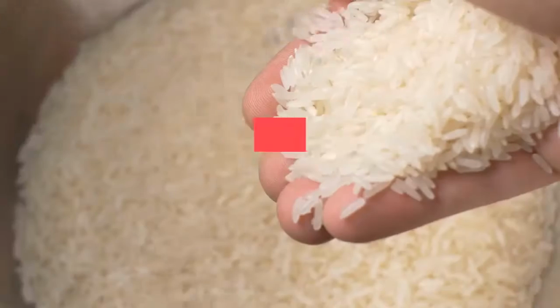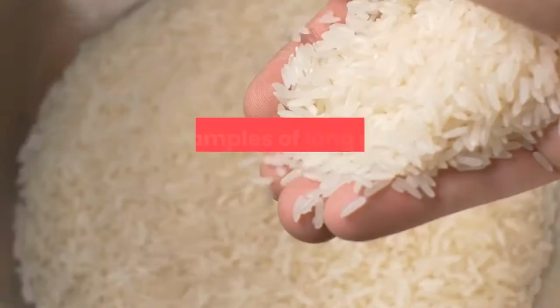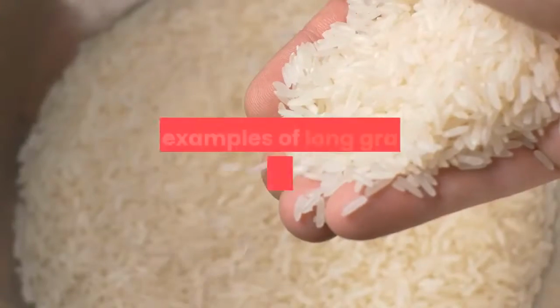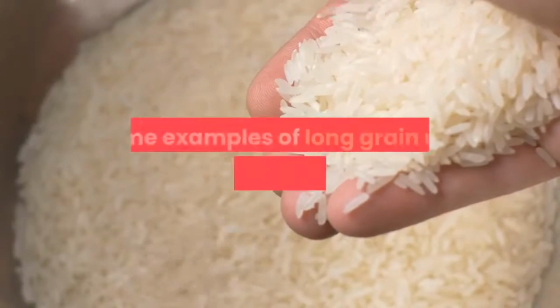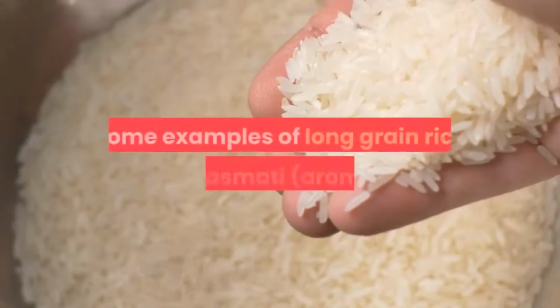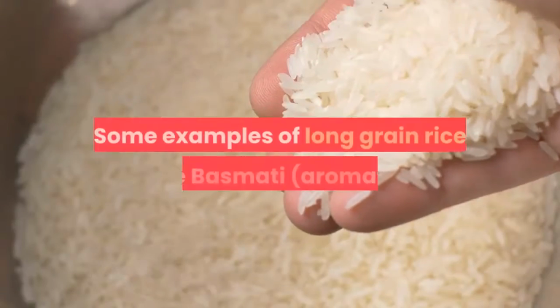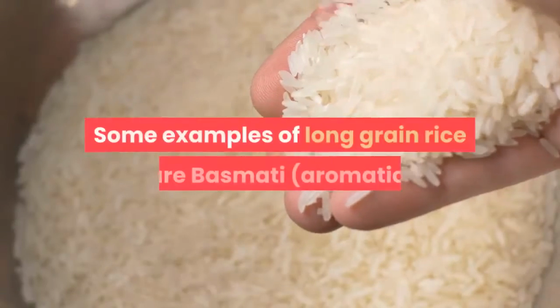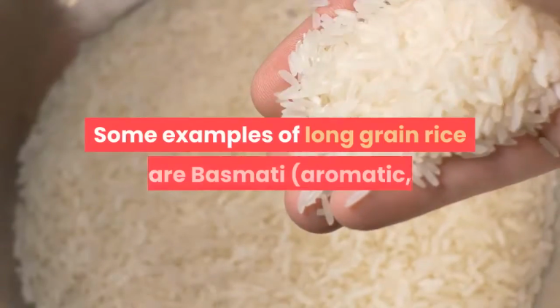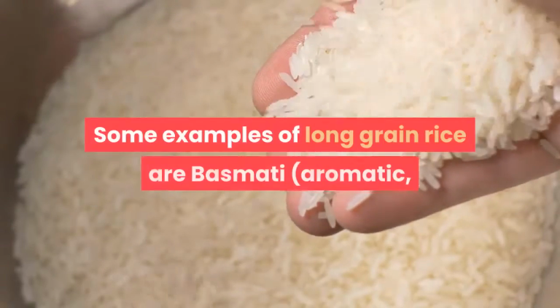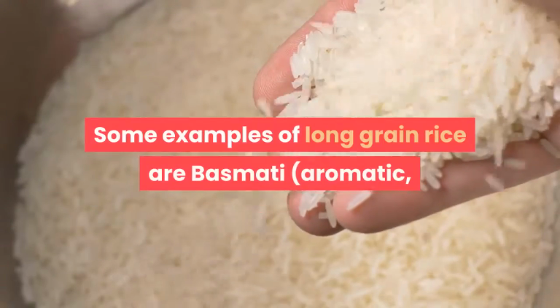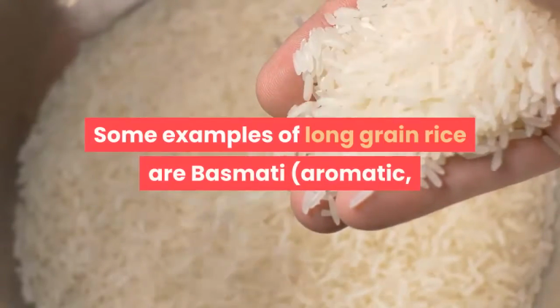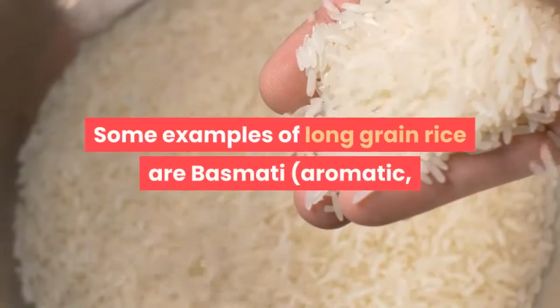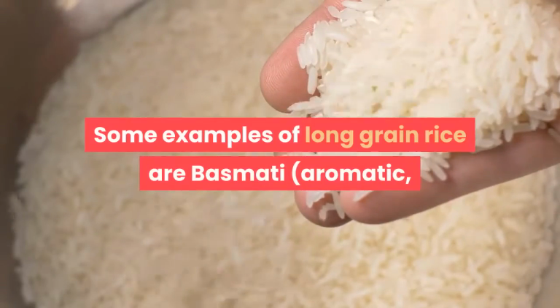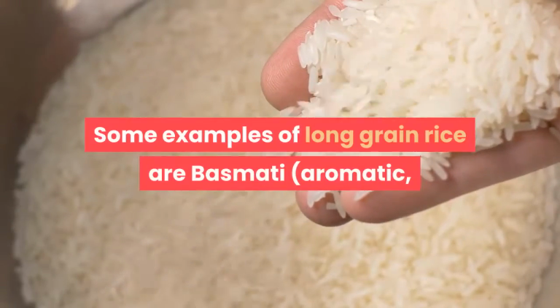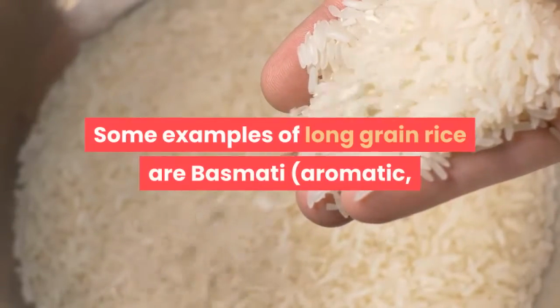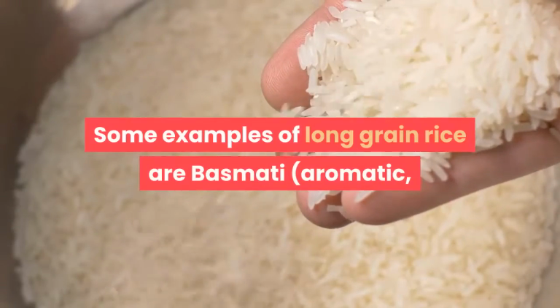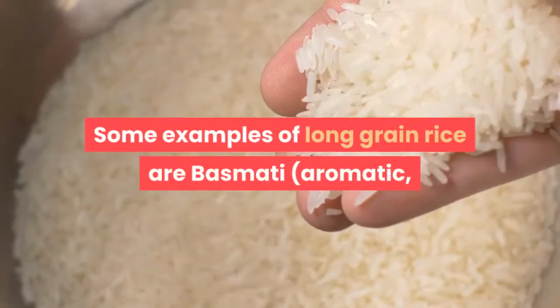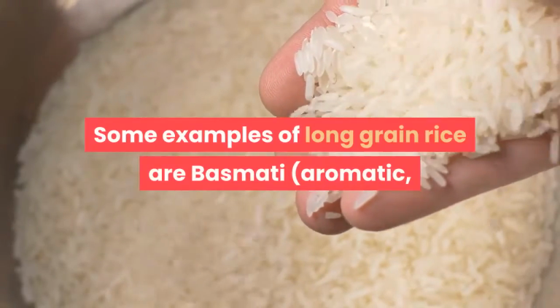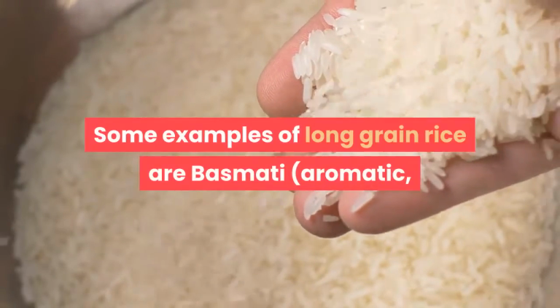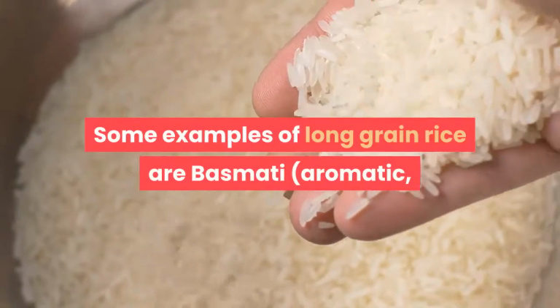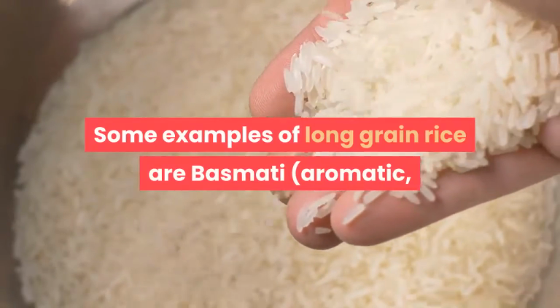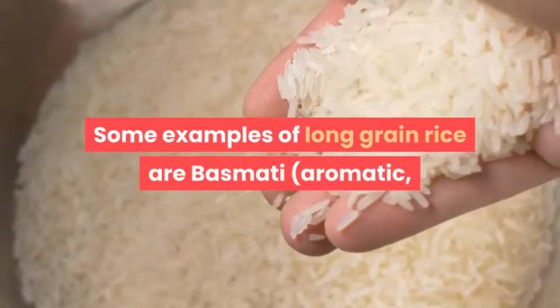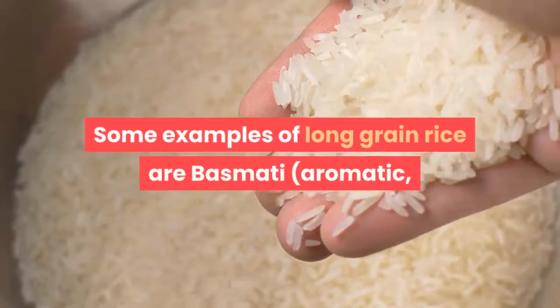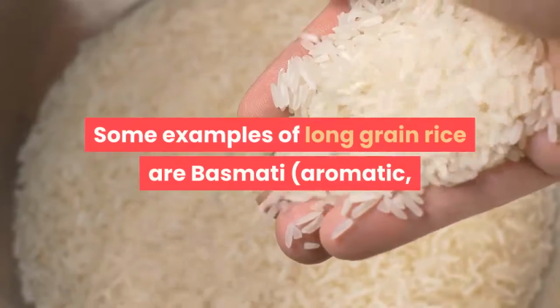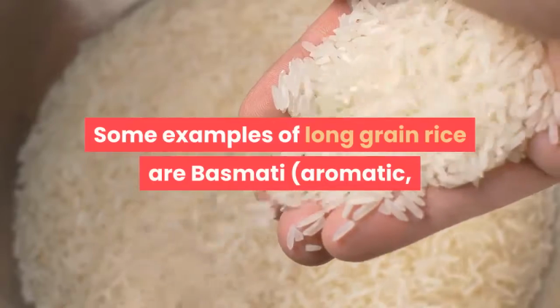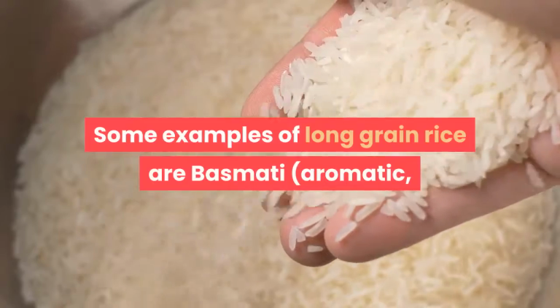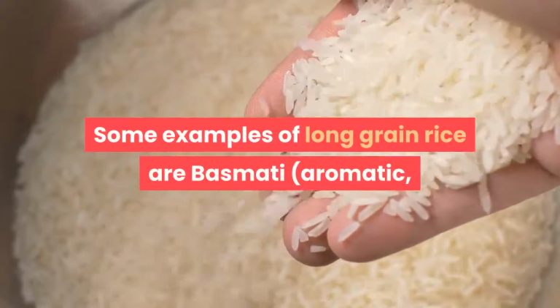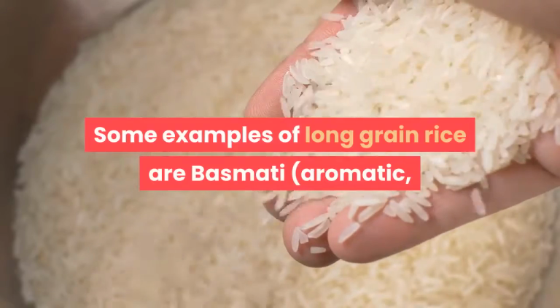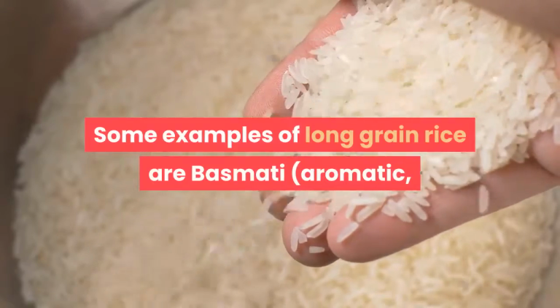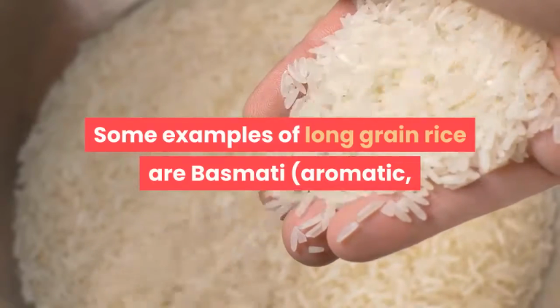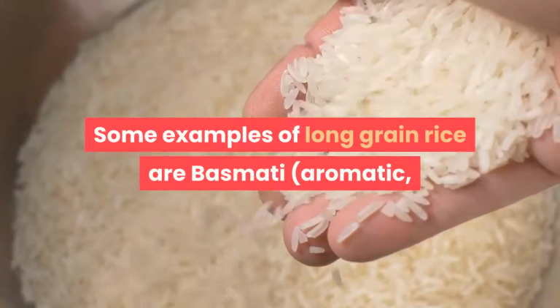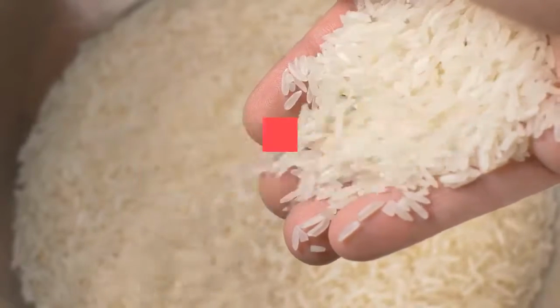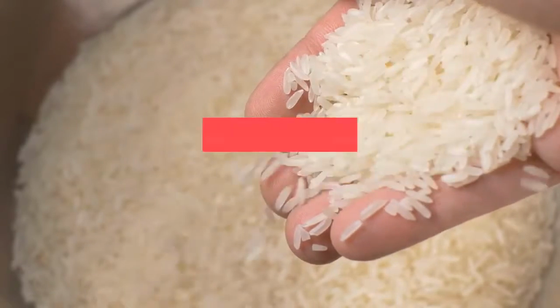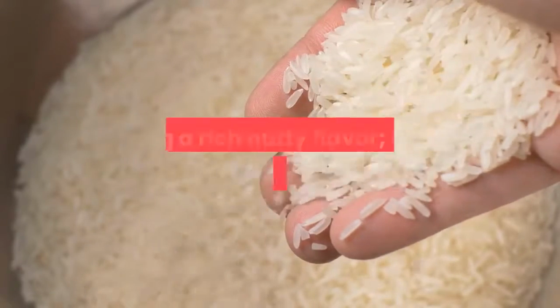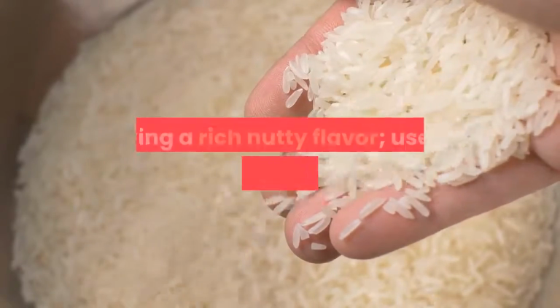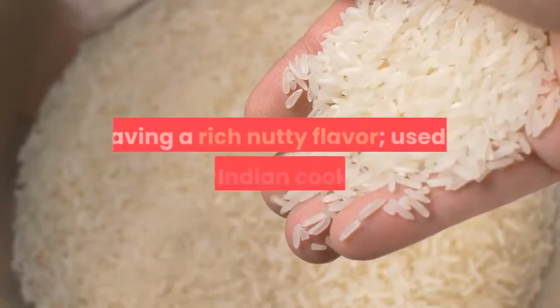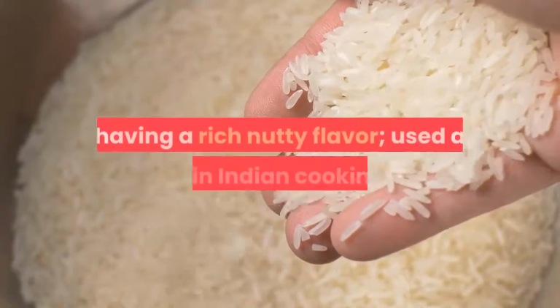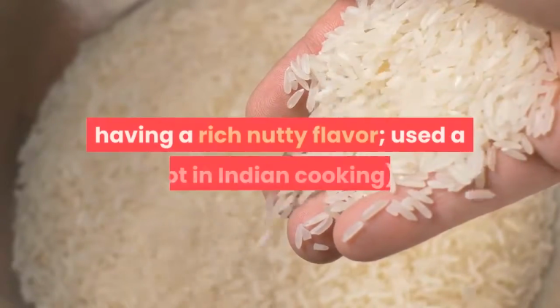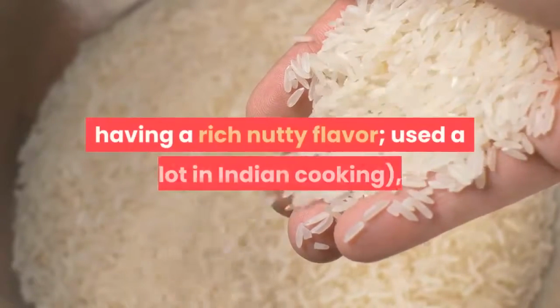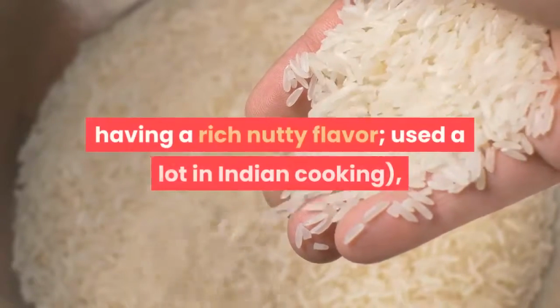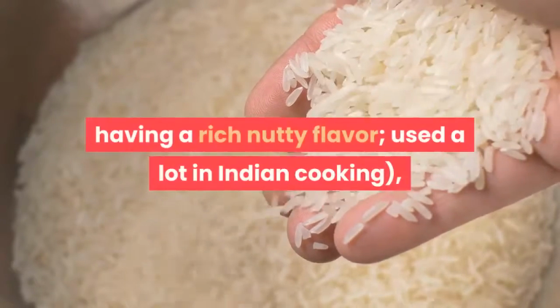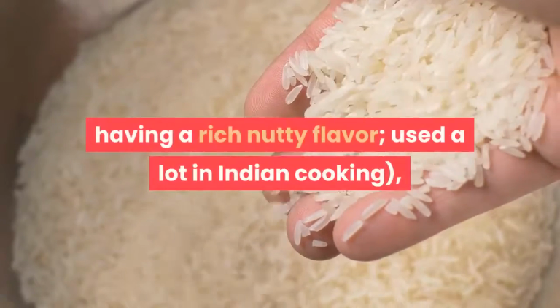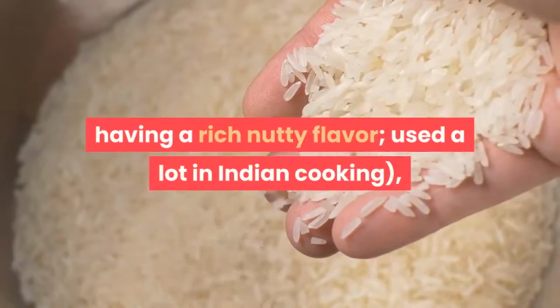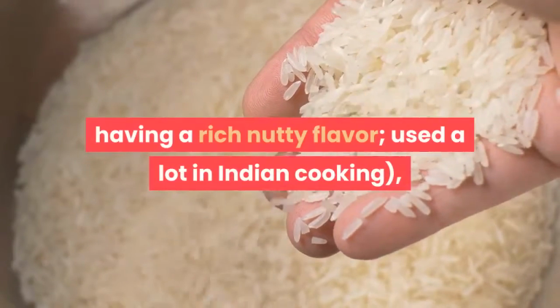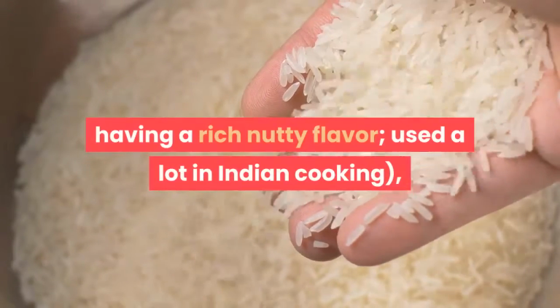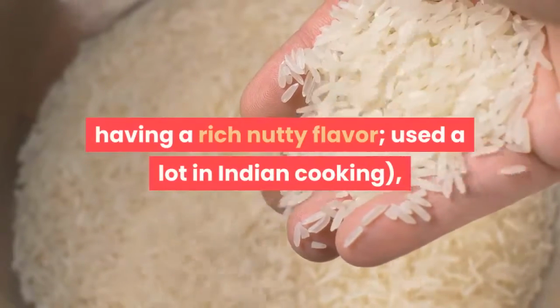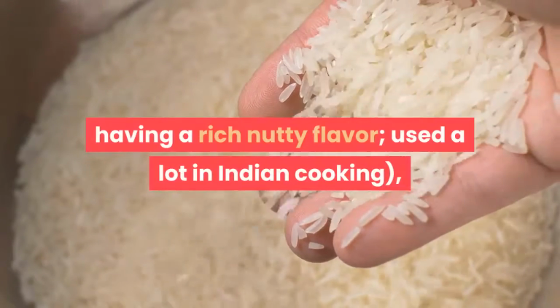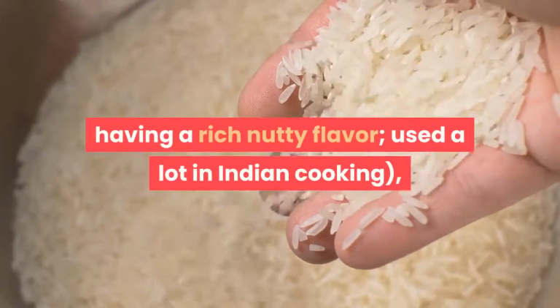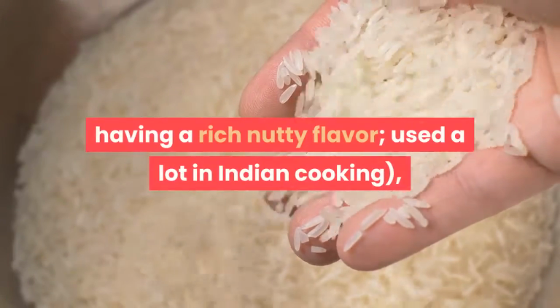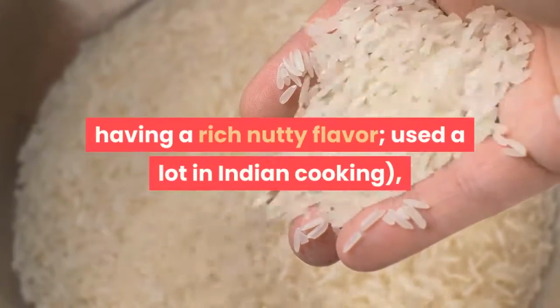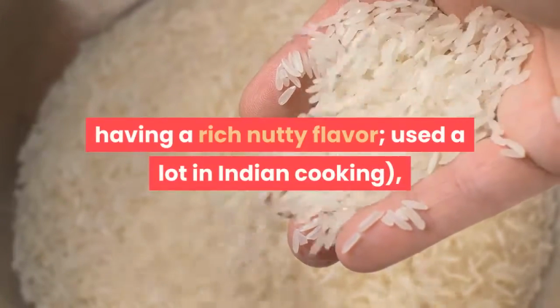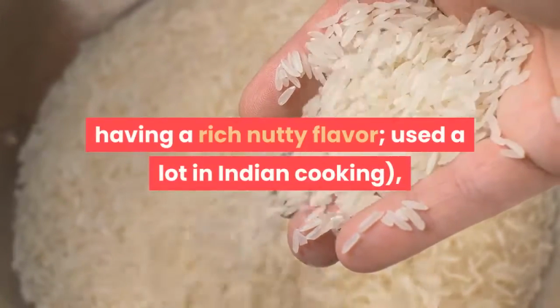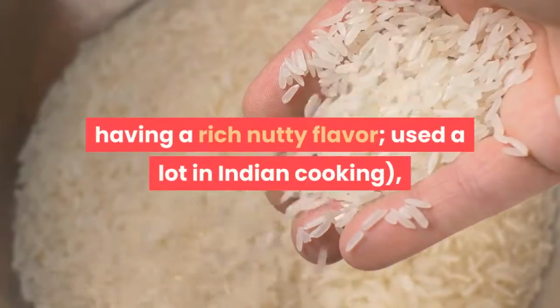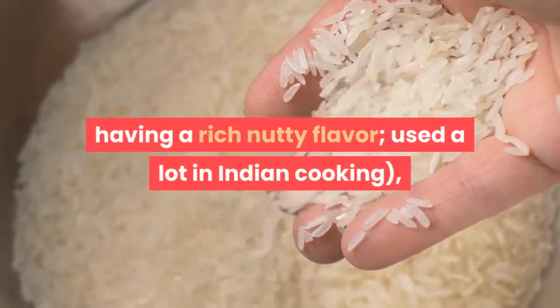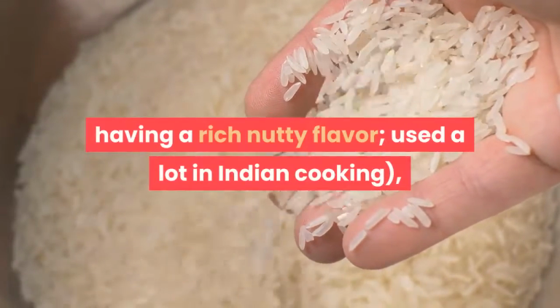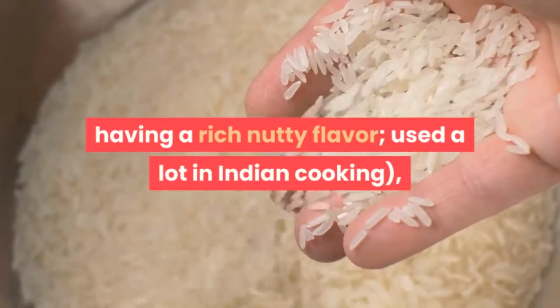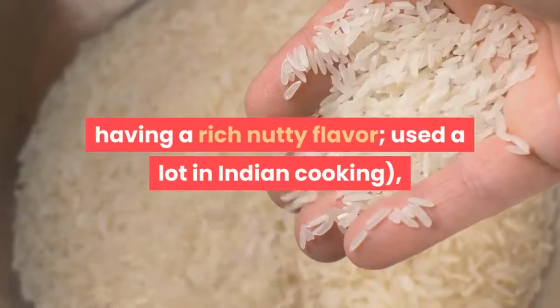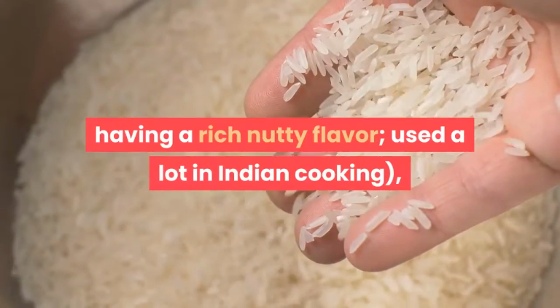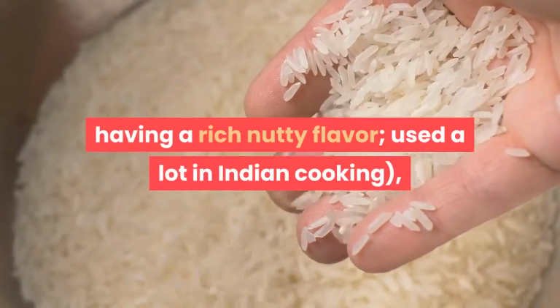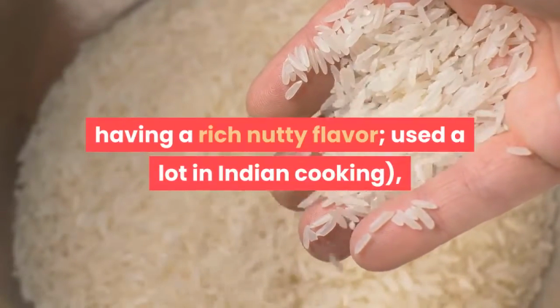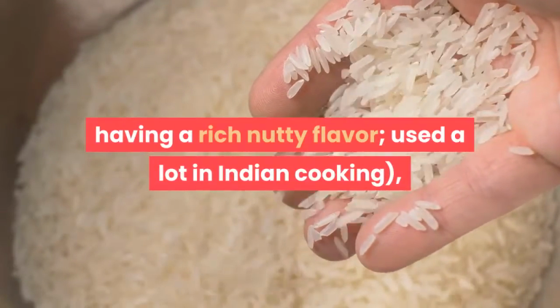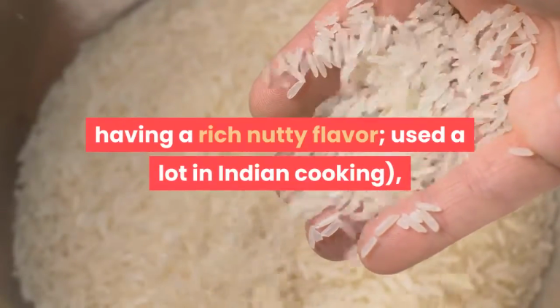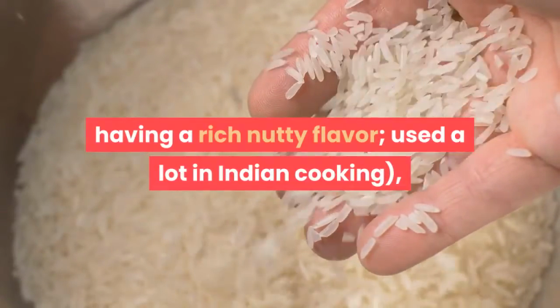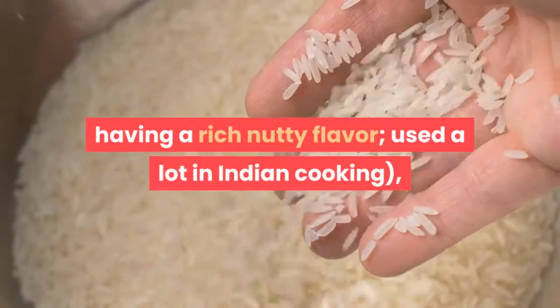Some examples of long grain rice are basmati — aromatic, having a rich nutty flavor, and used a lot in Indian cooking.